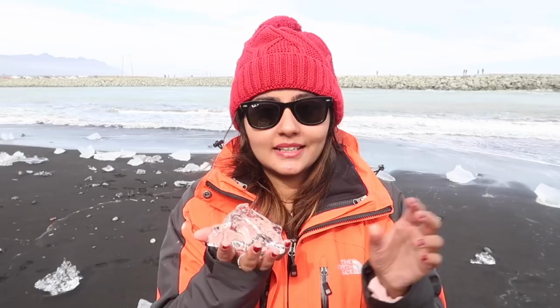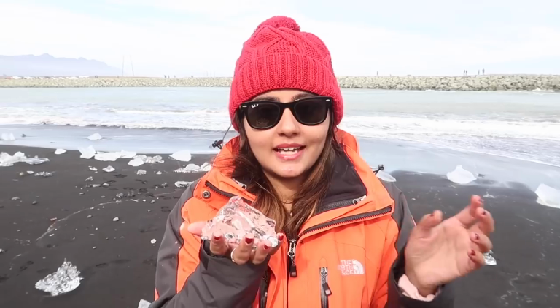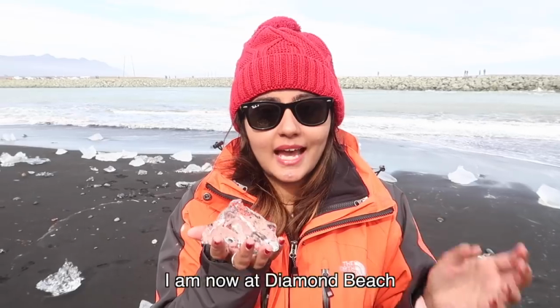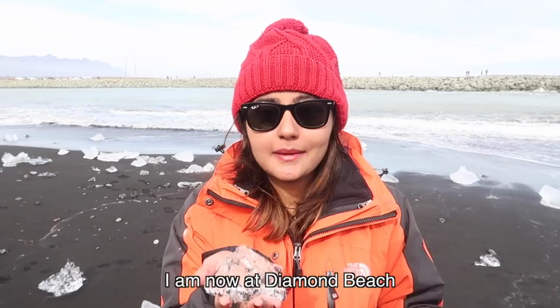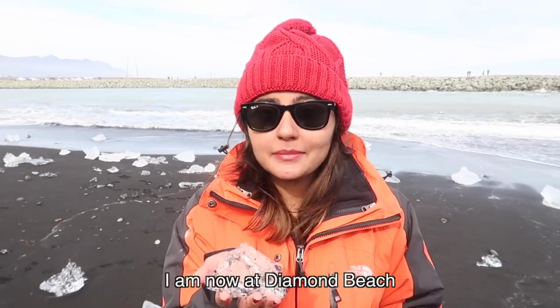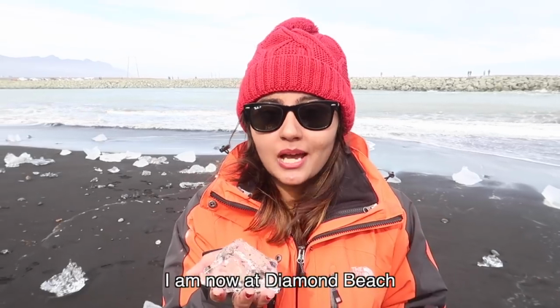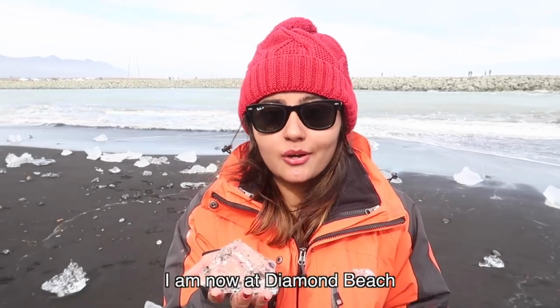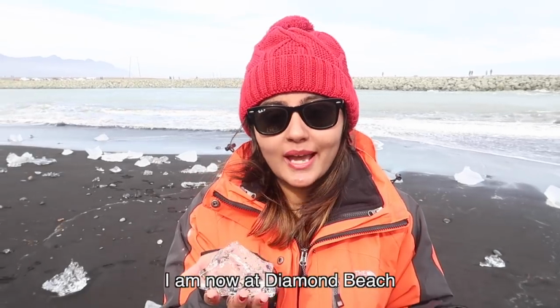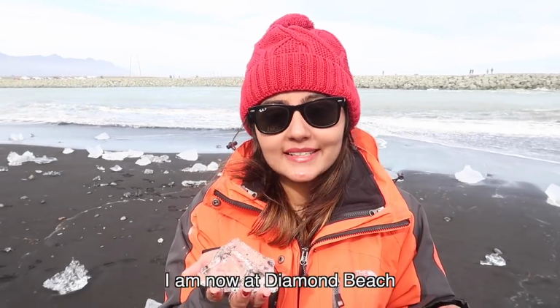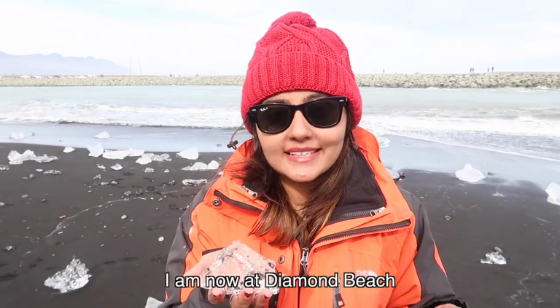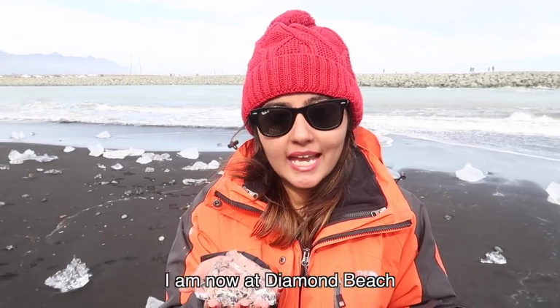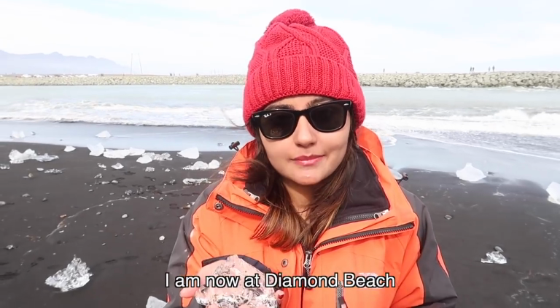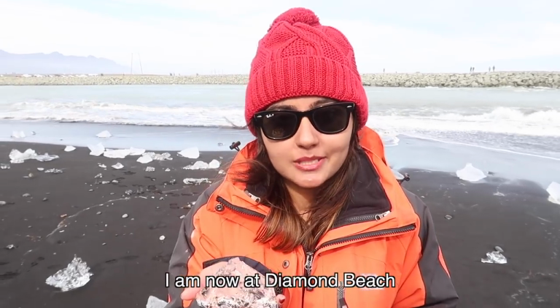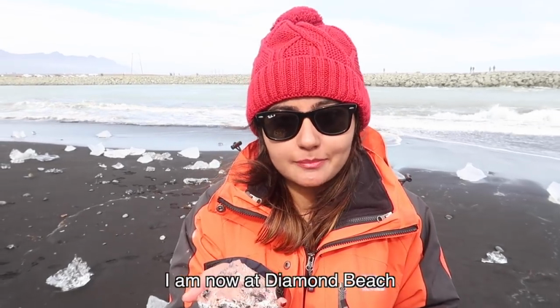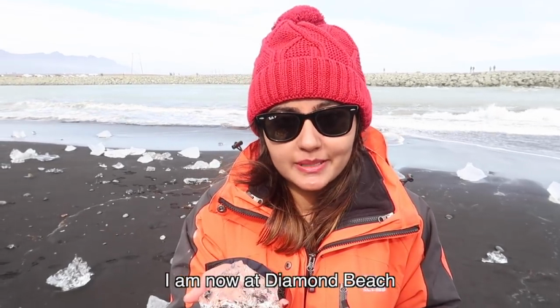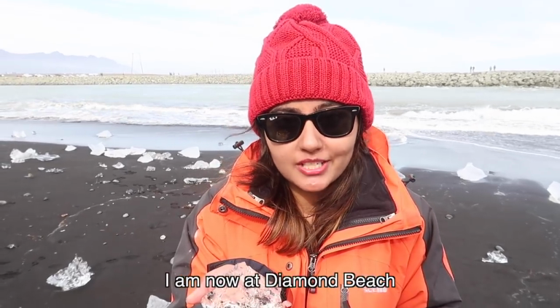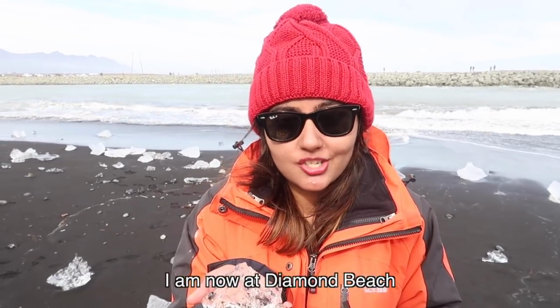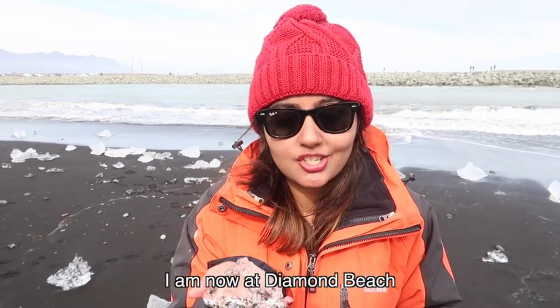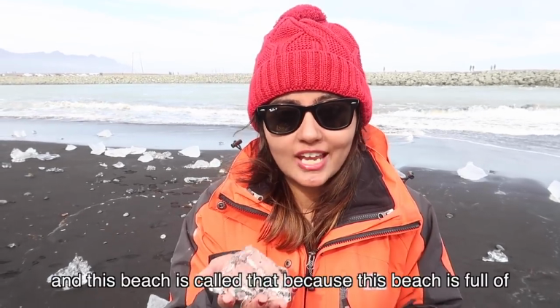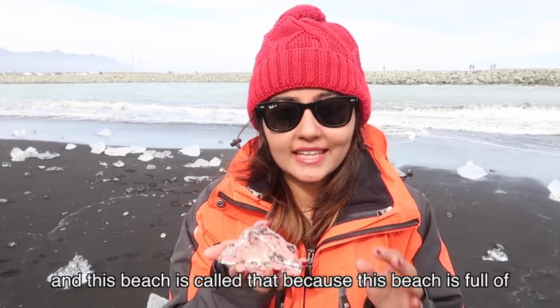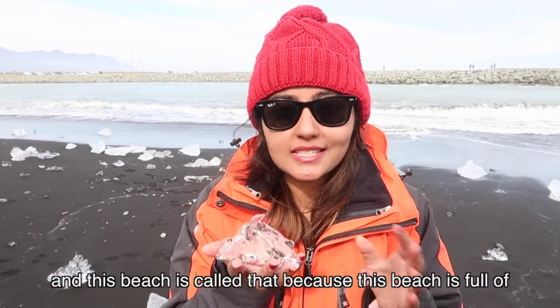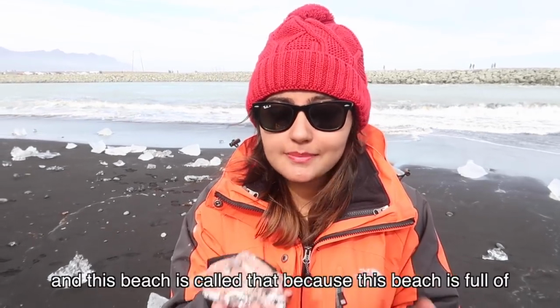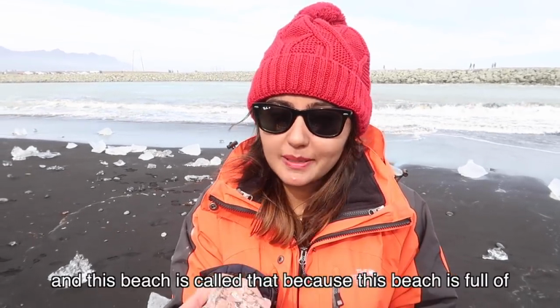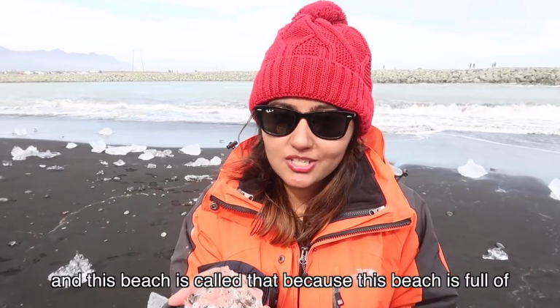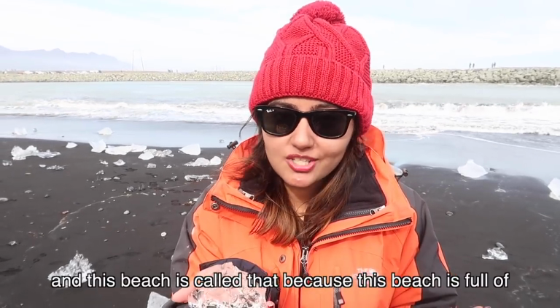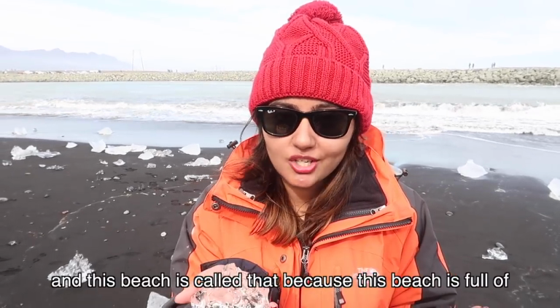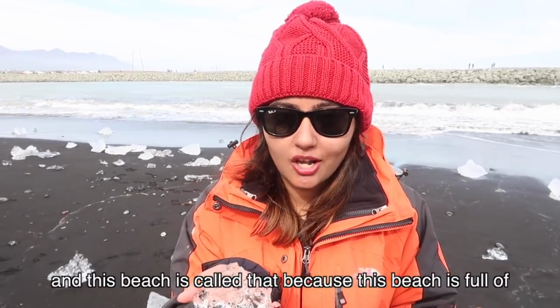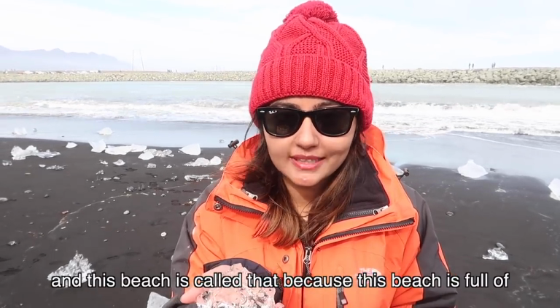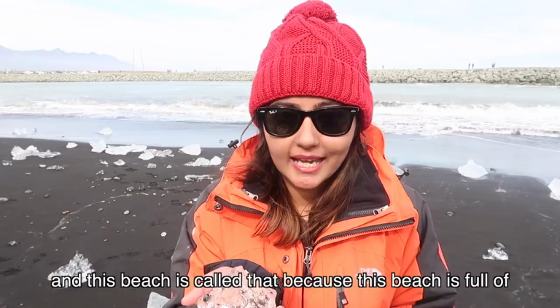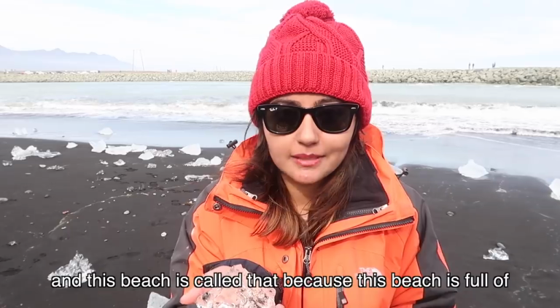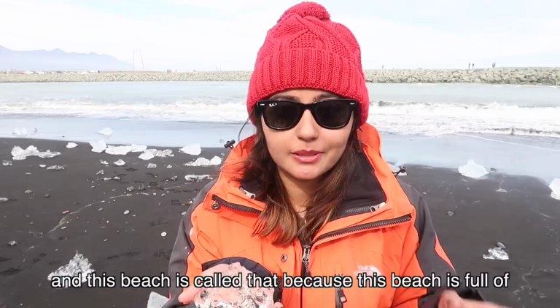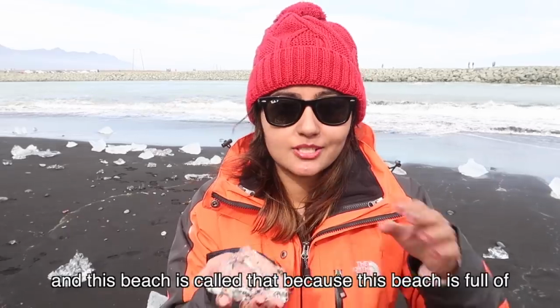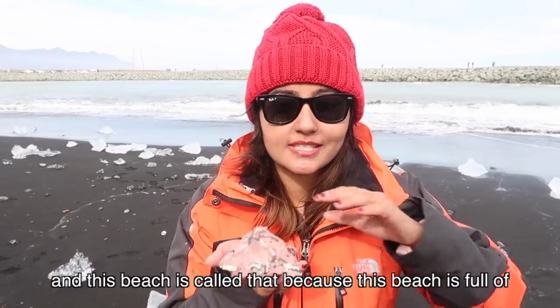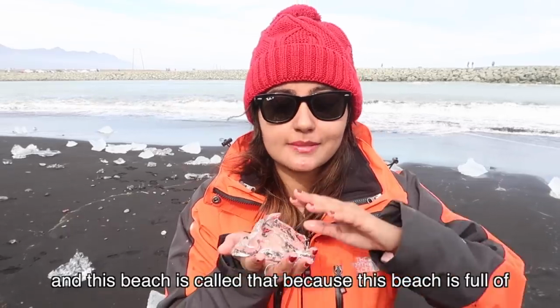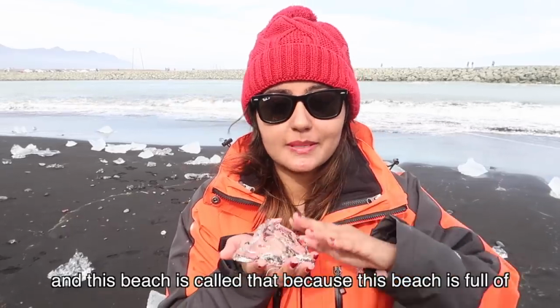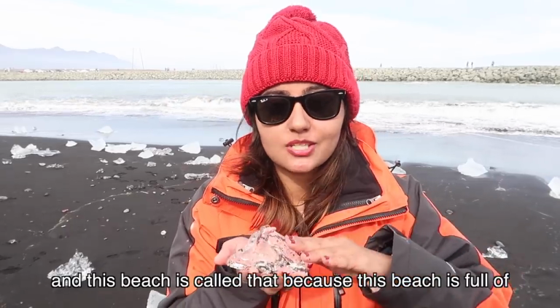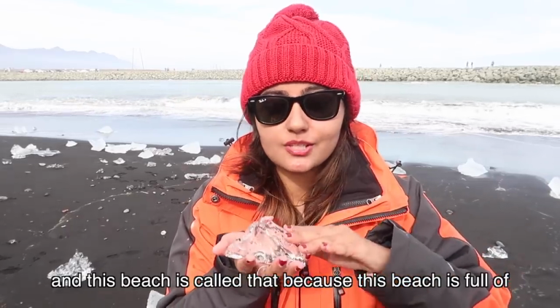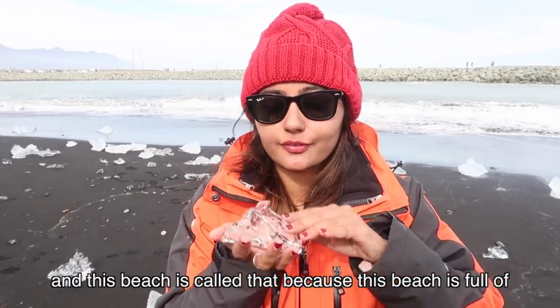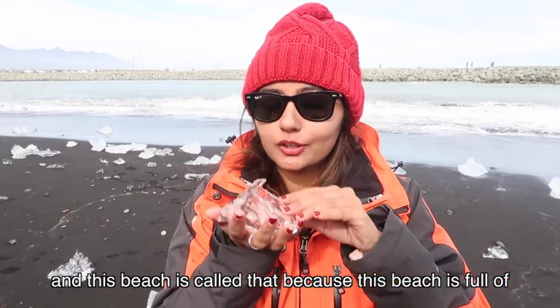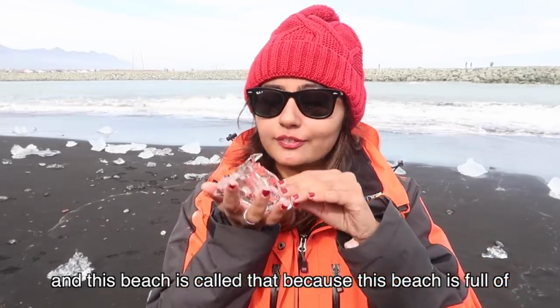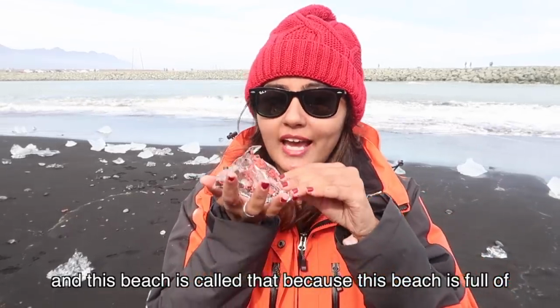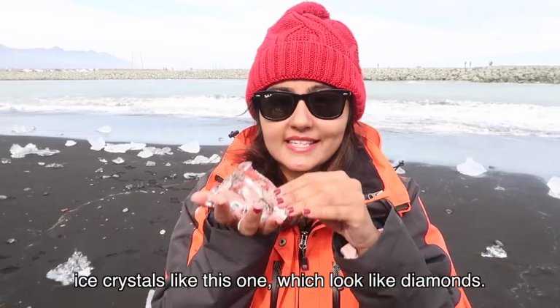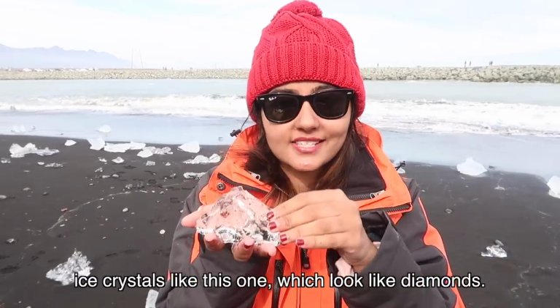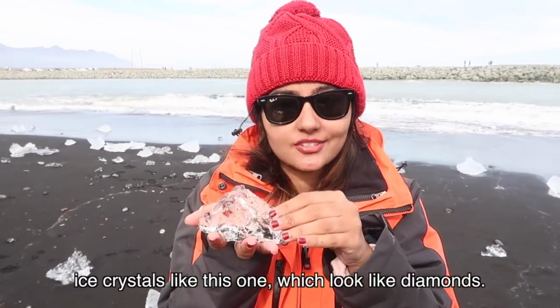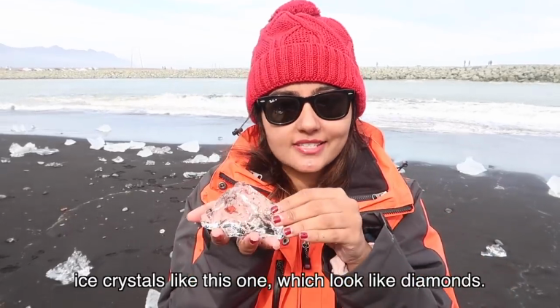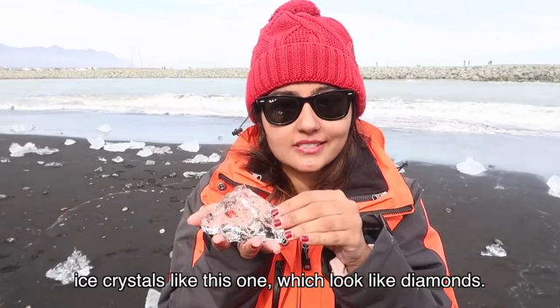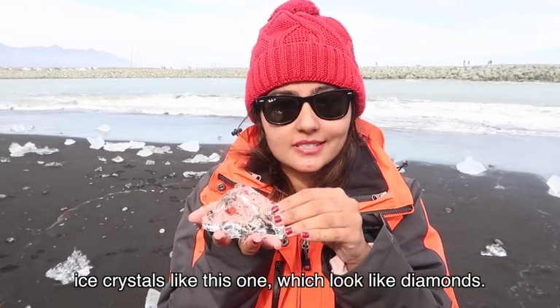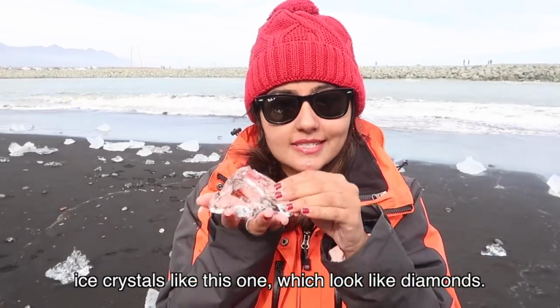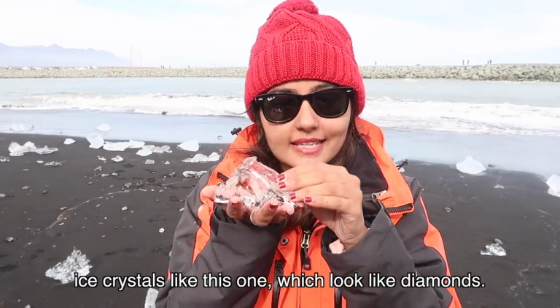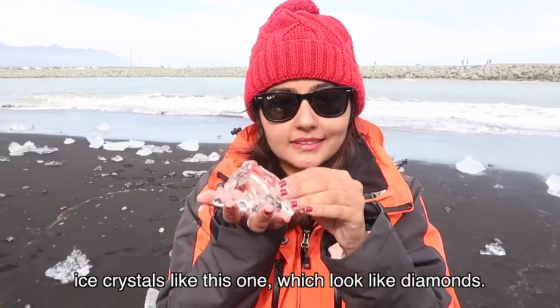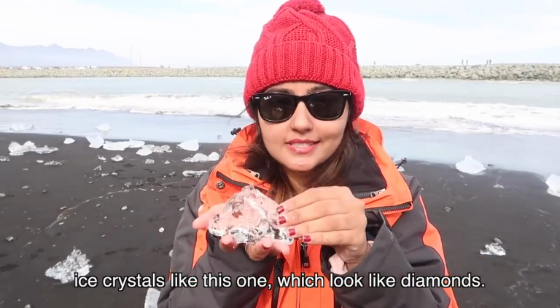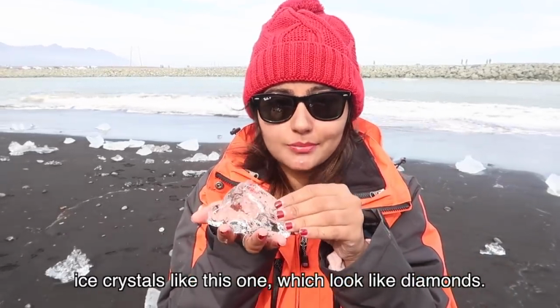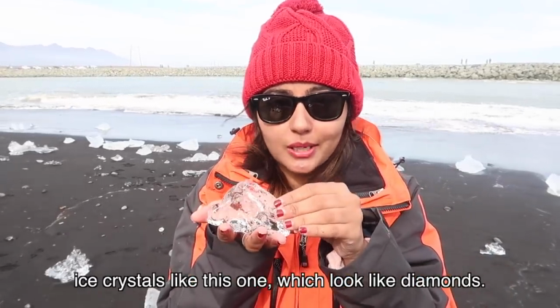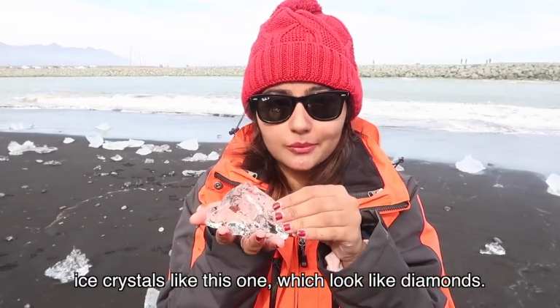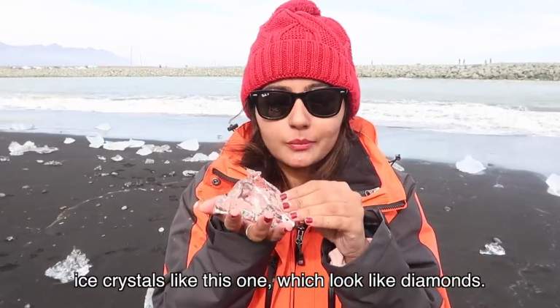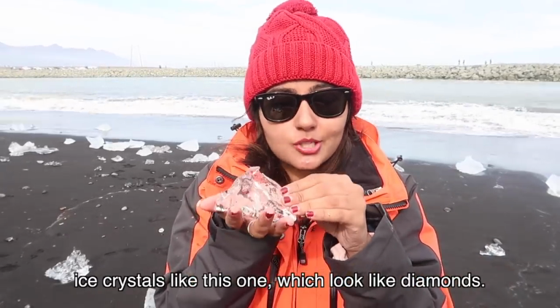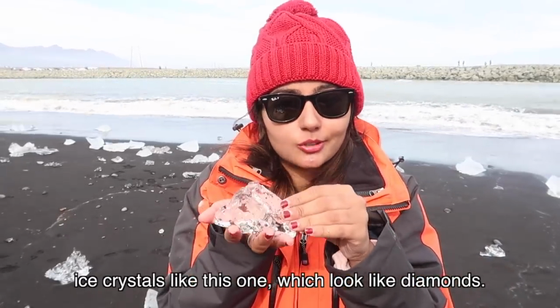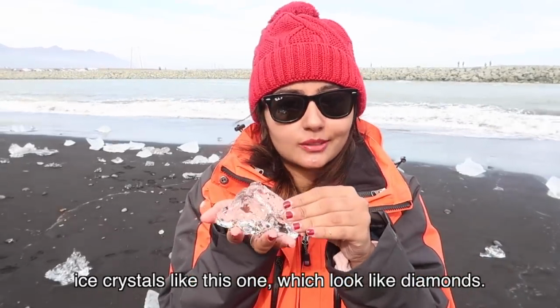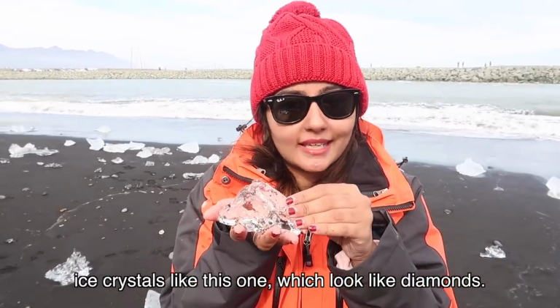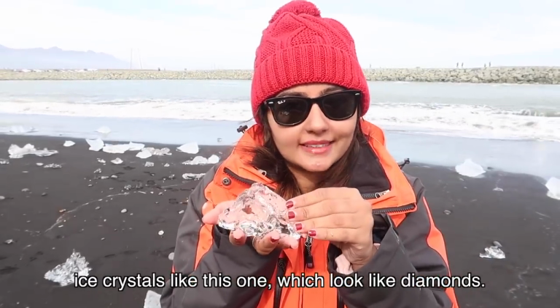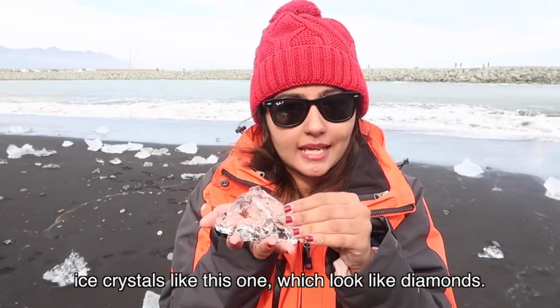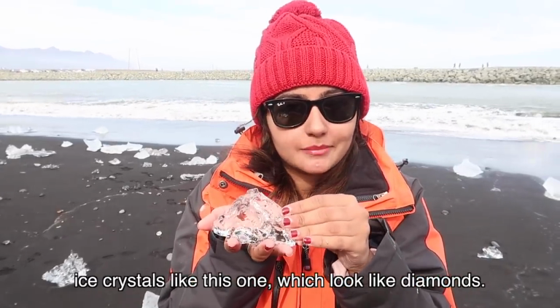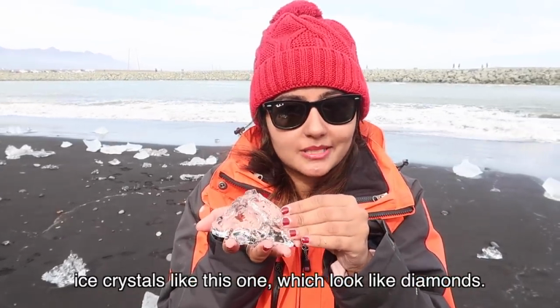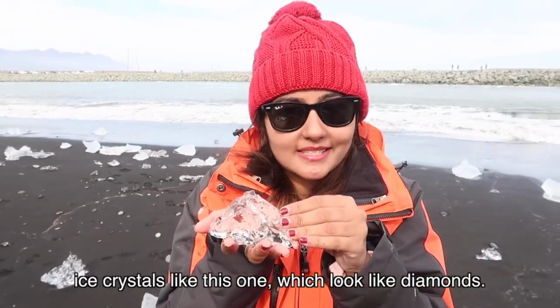I am now at Diamond Beach and this beach is called that because it is full of ice chunks like this one which look like diamonds.